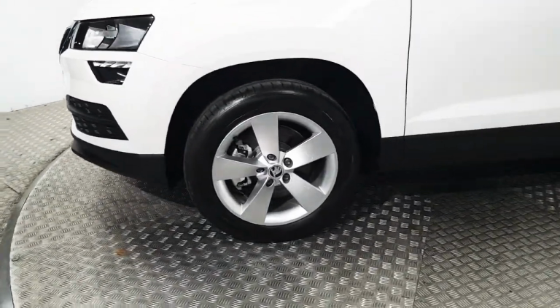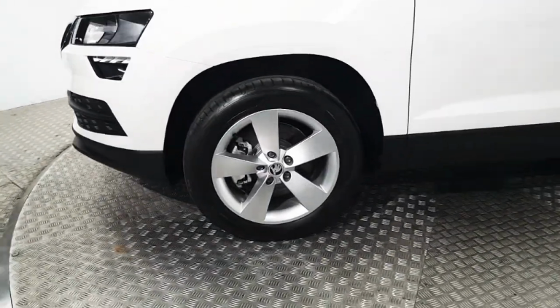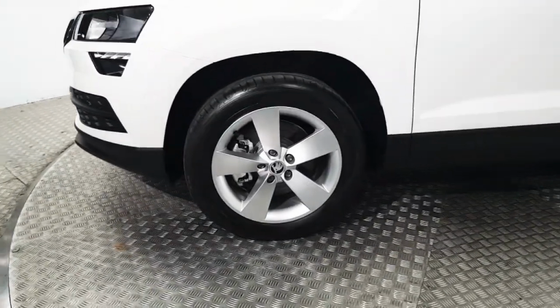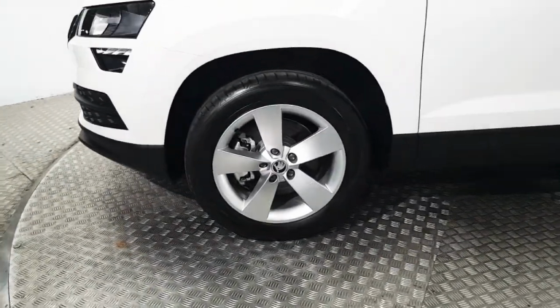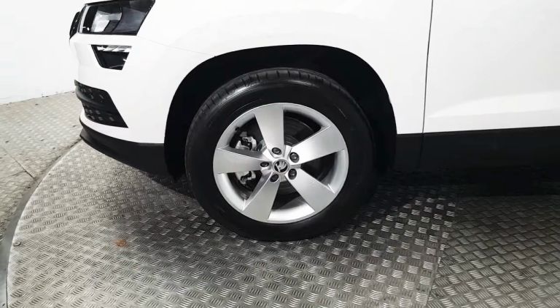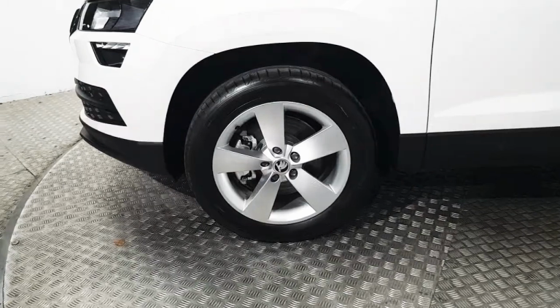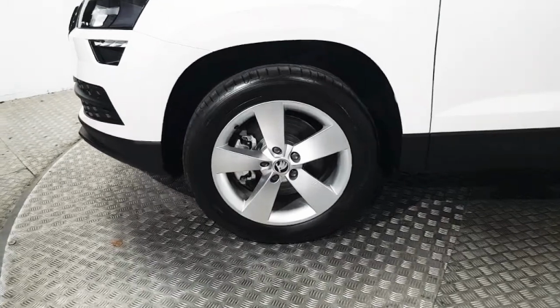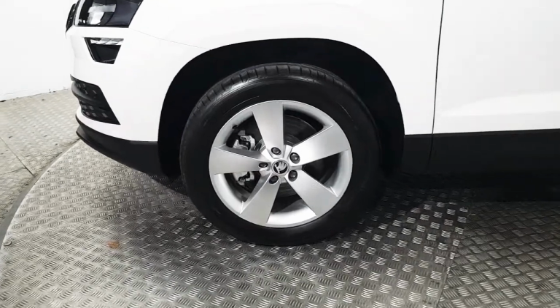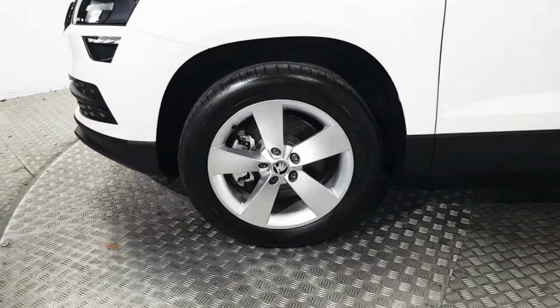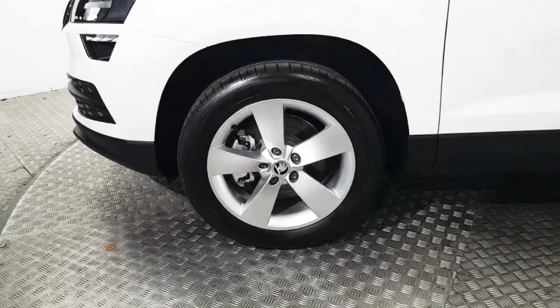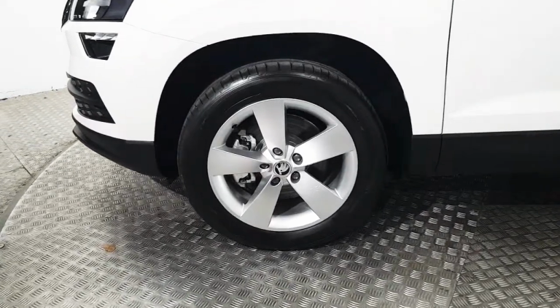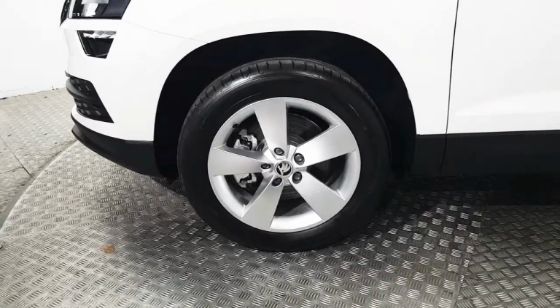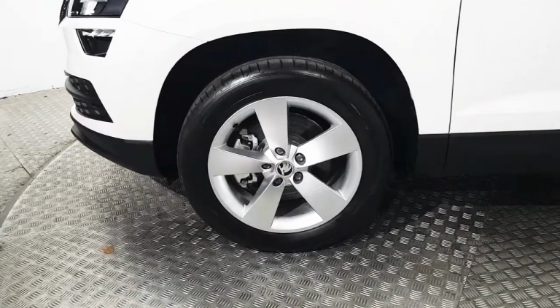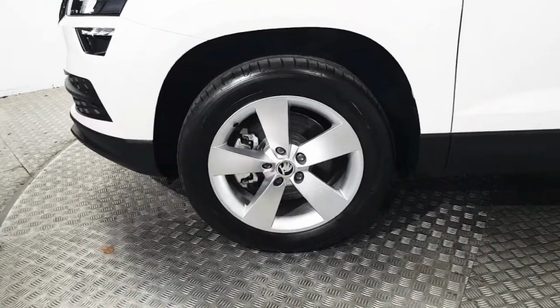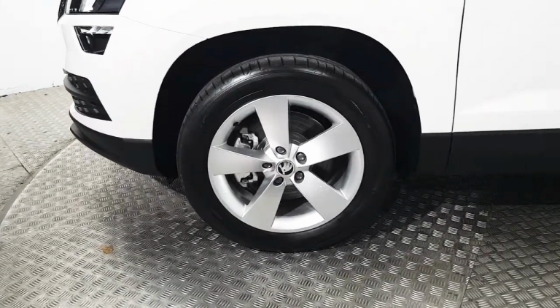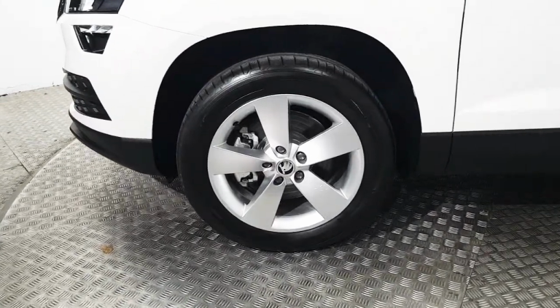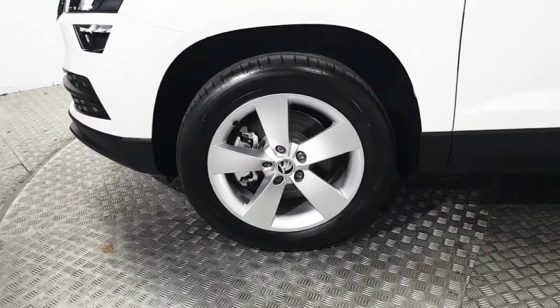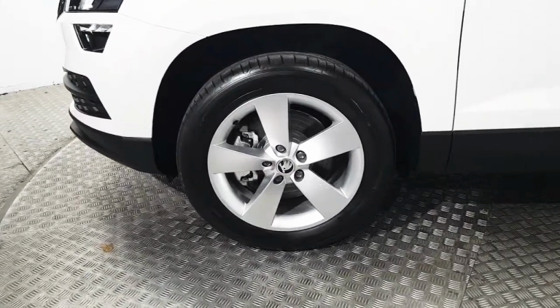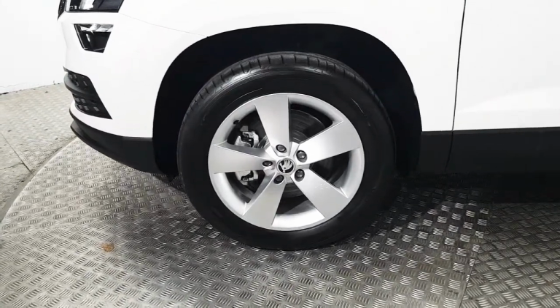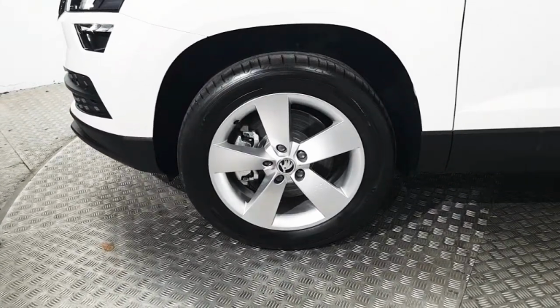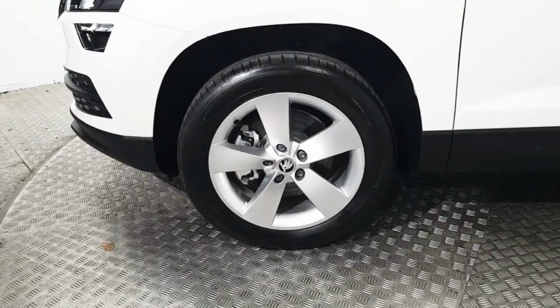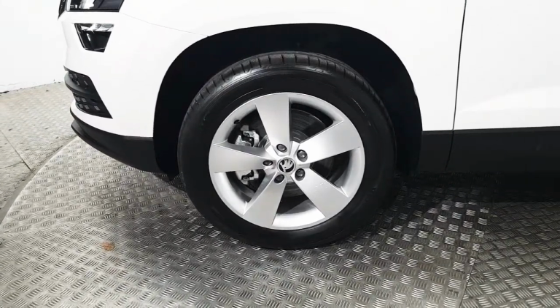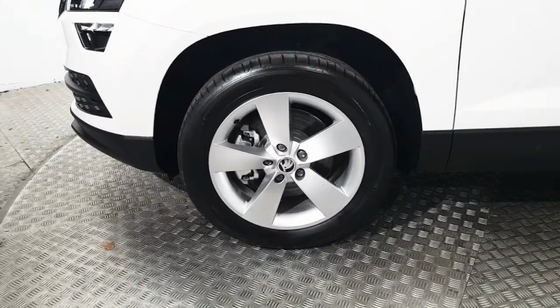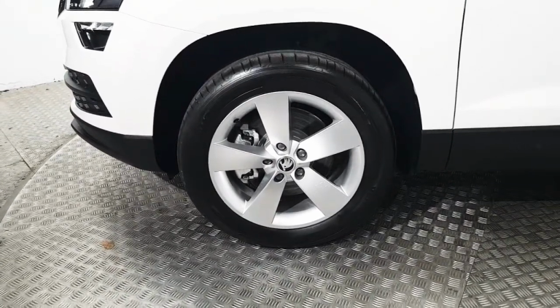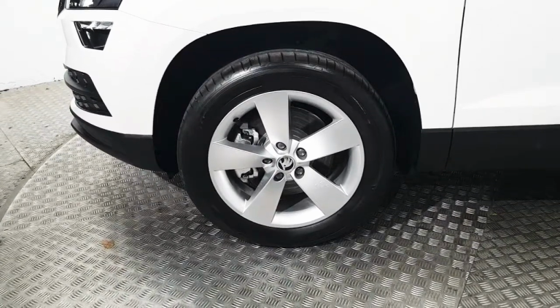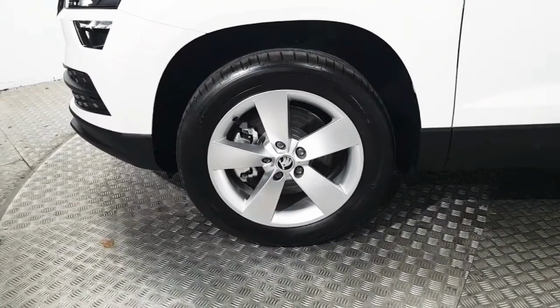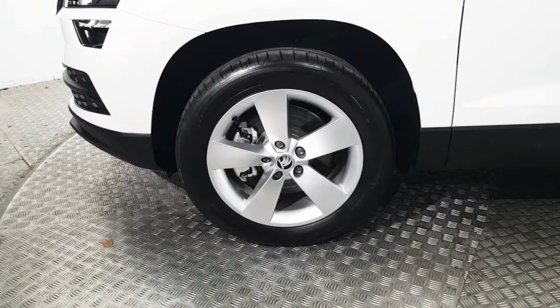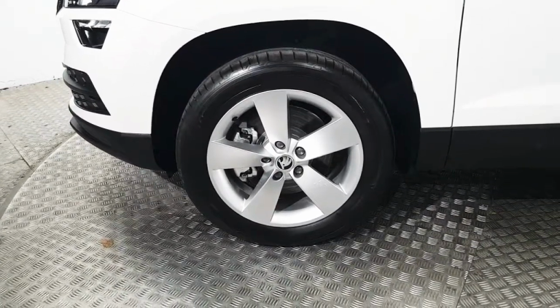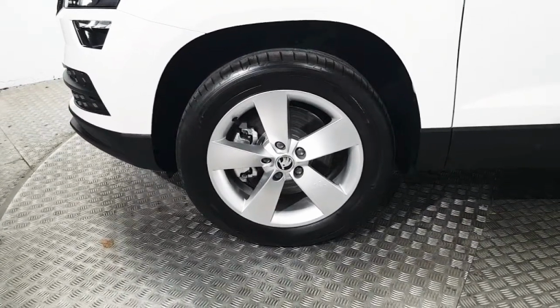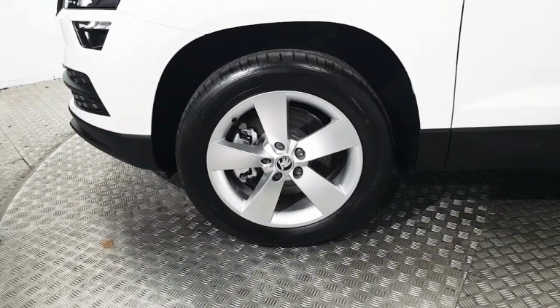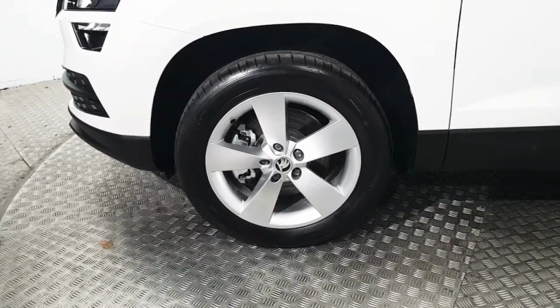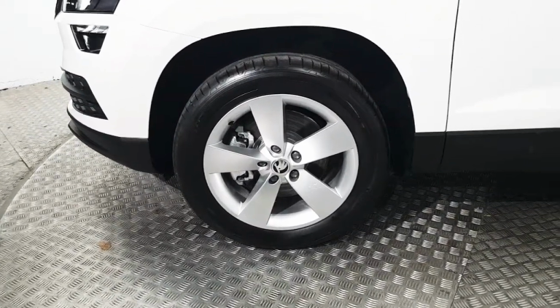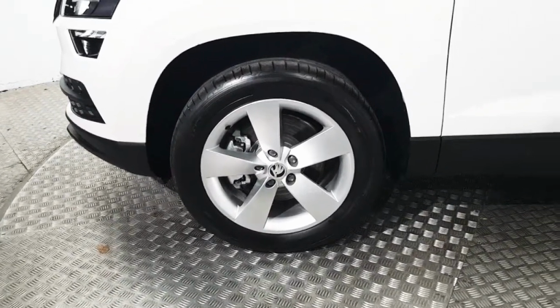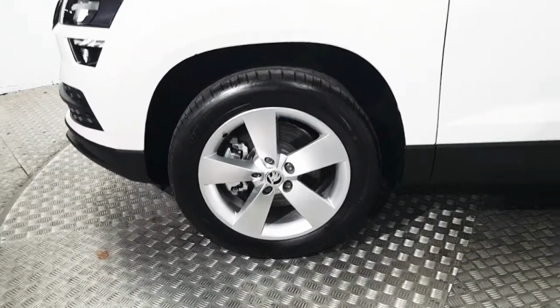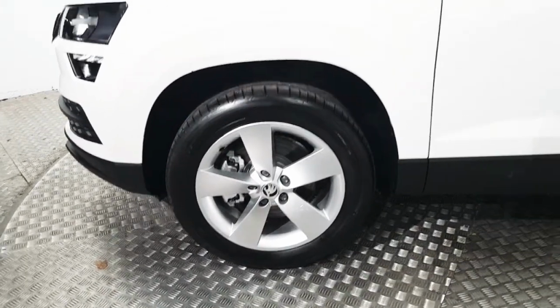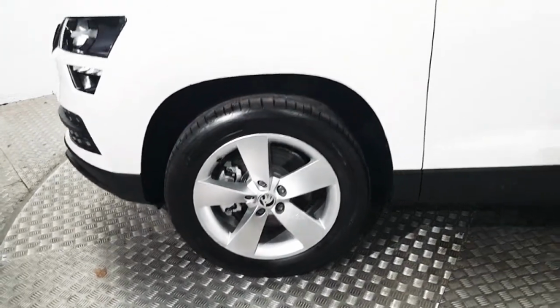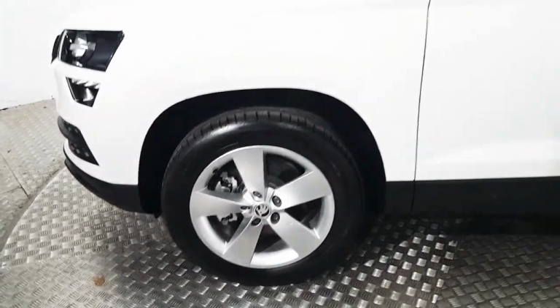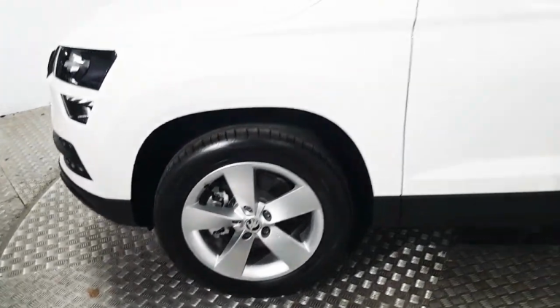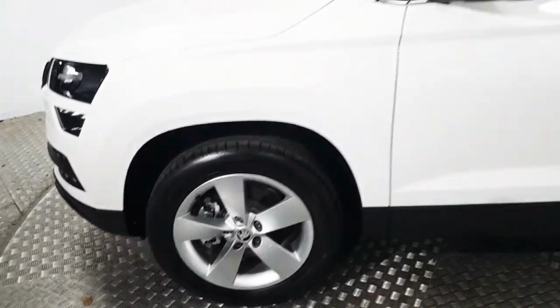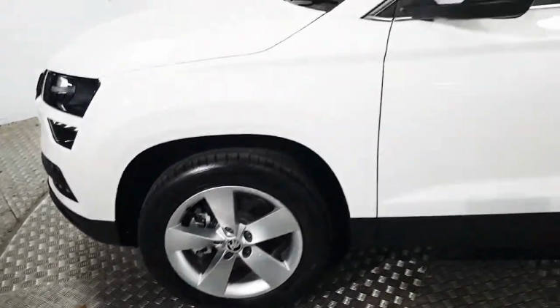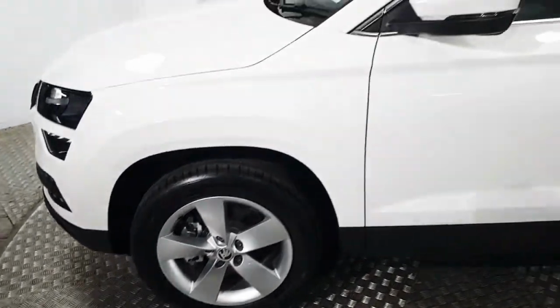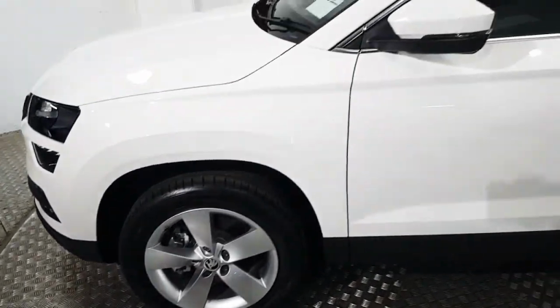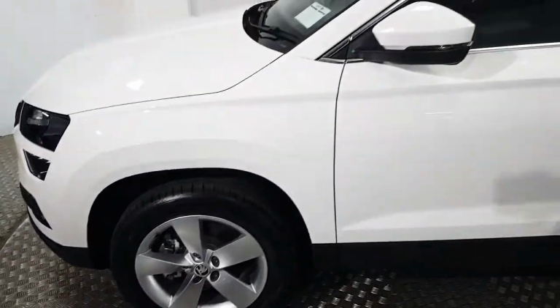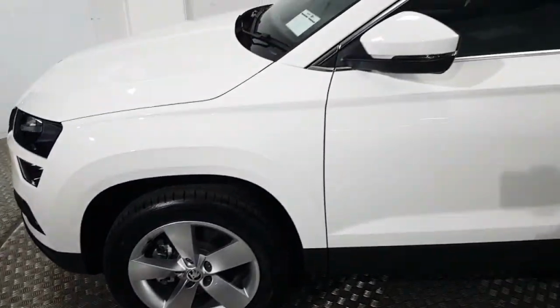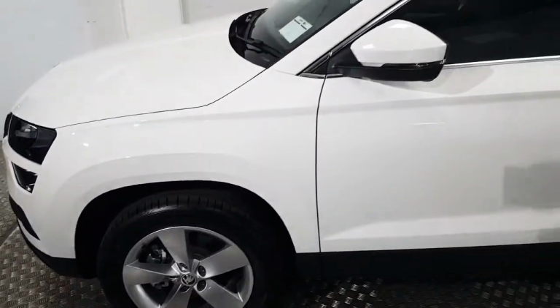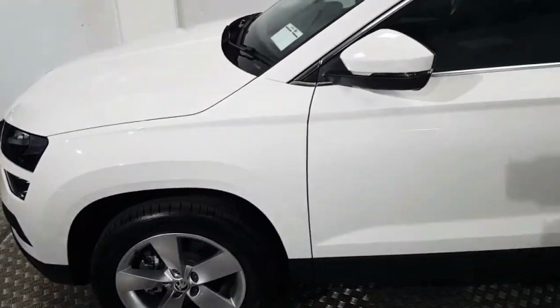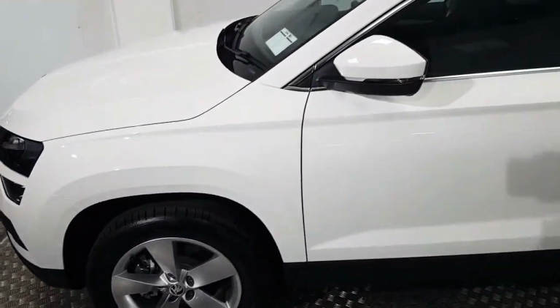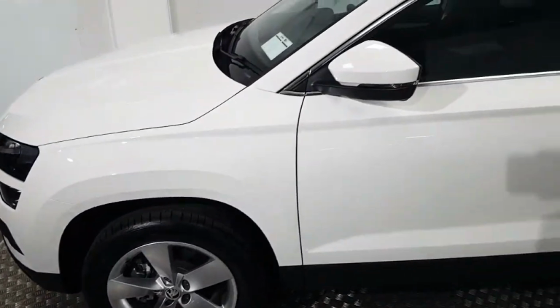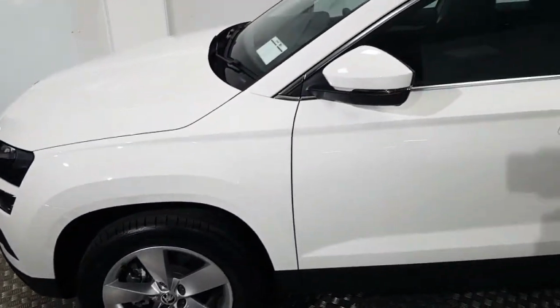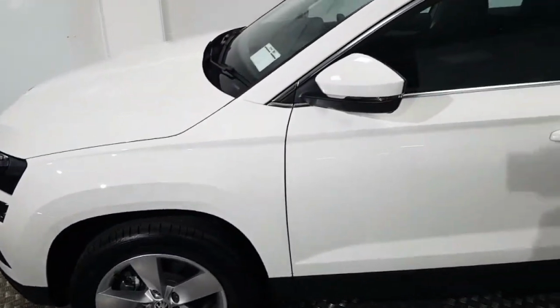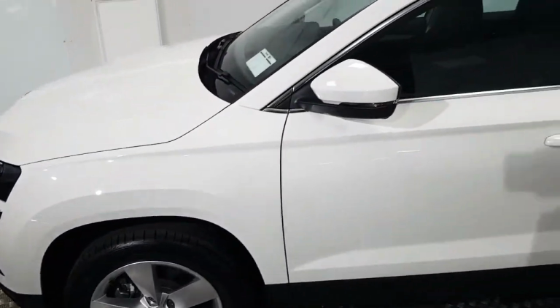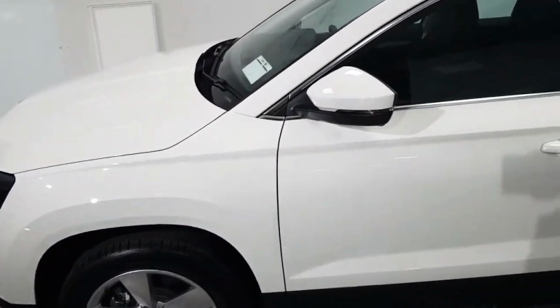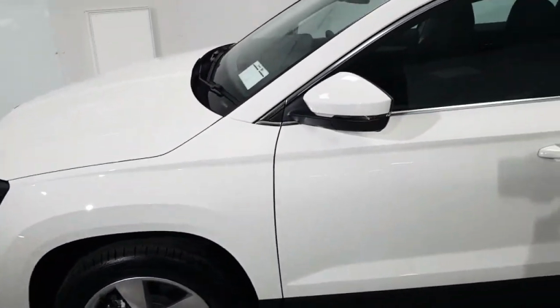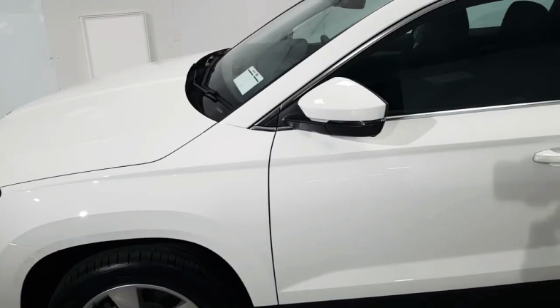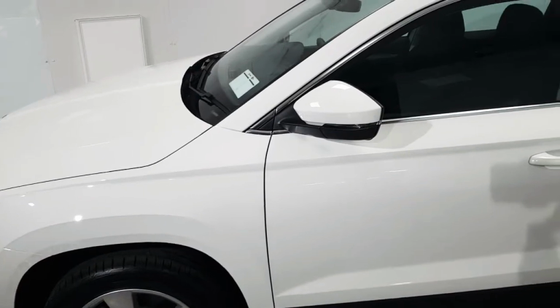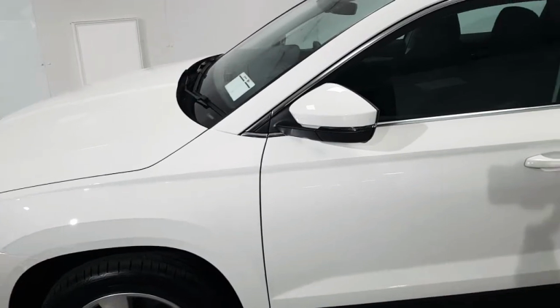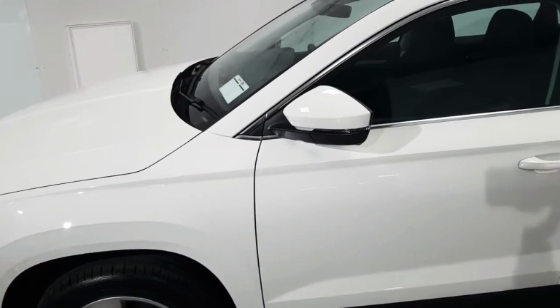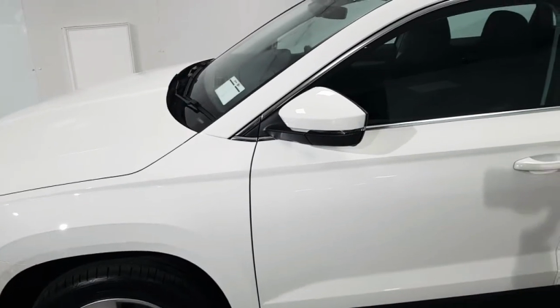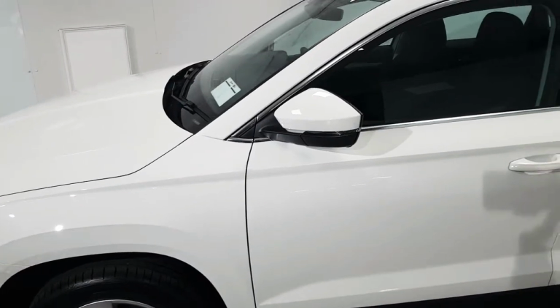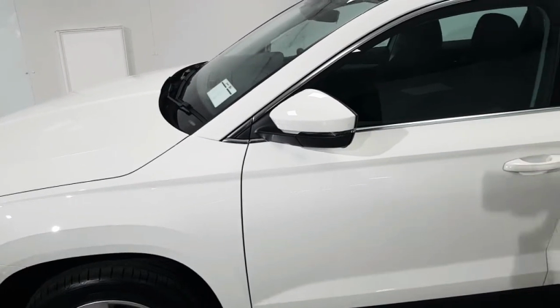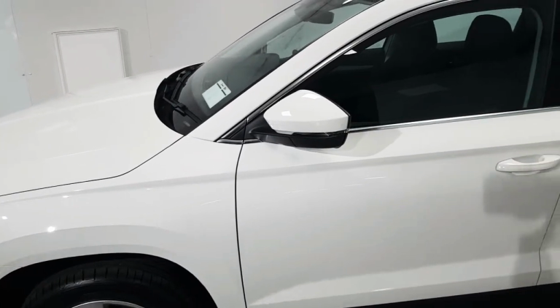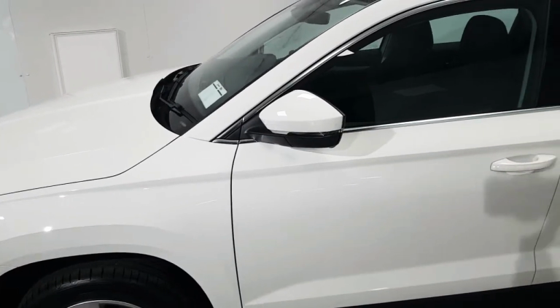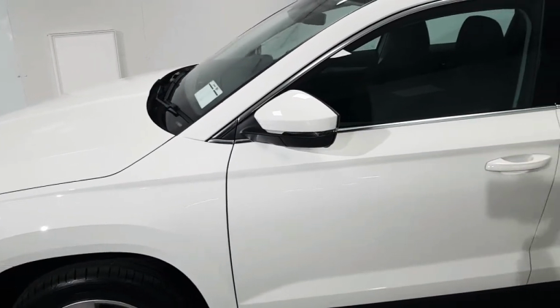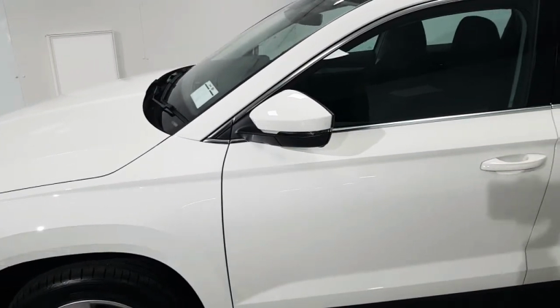Down the side we have five spoke 17 inch alloy wheels as well as electrically operated wing mirrors.